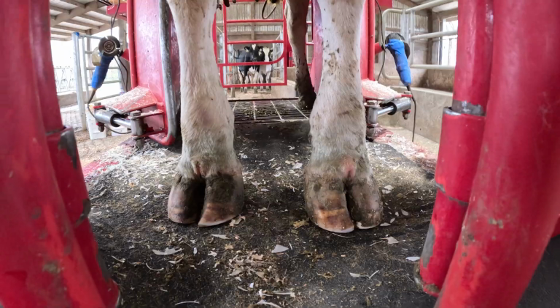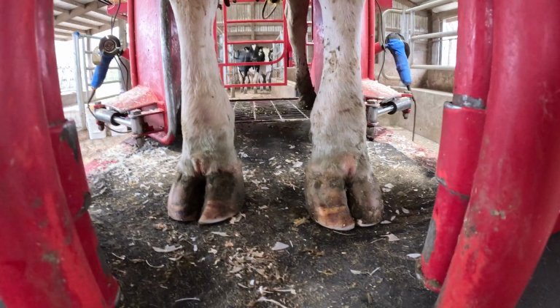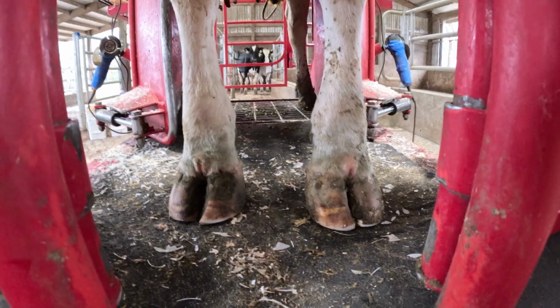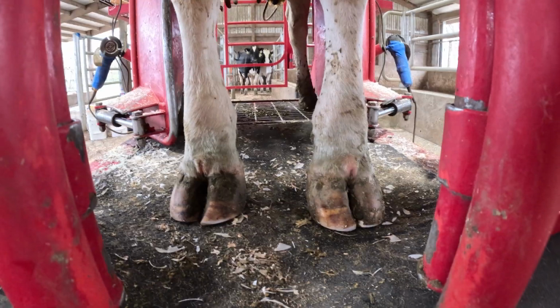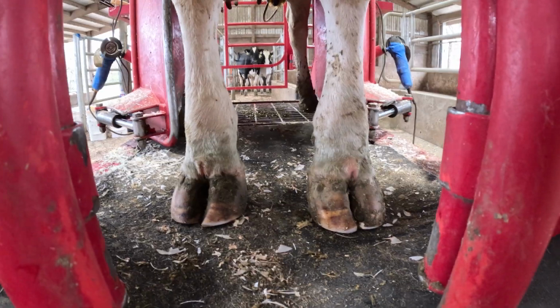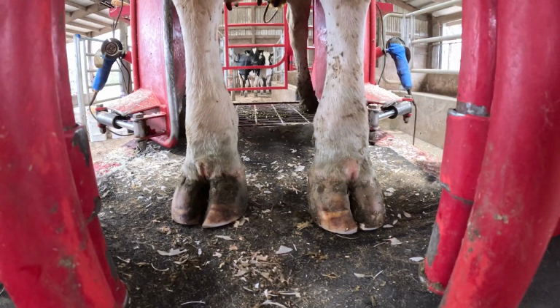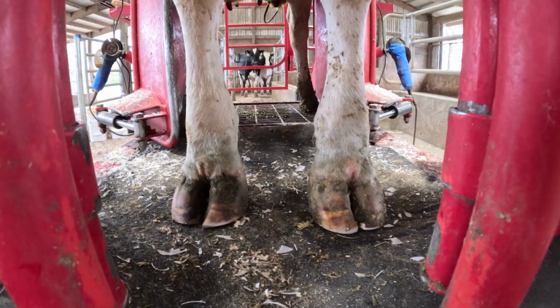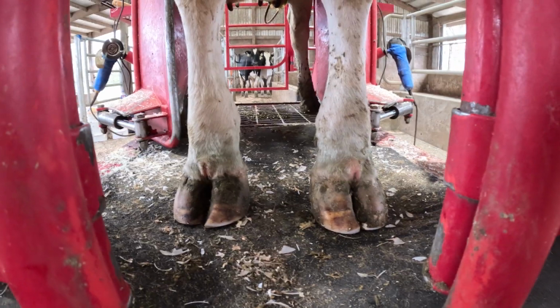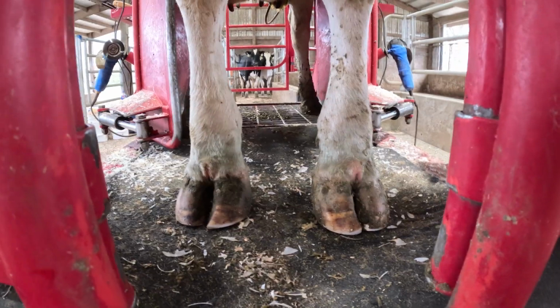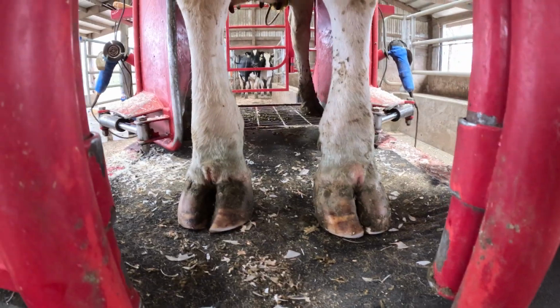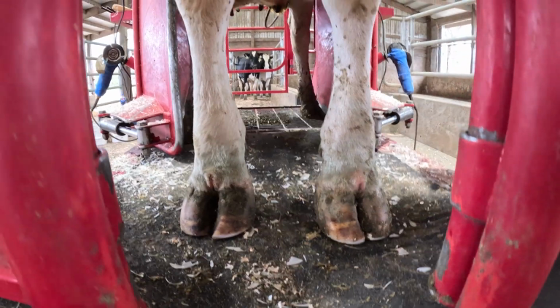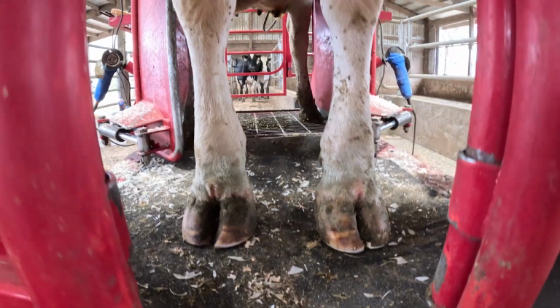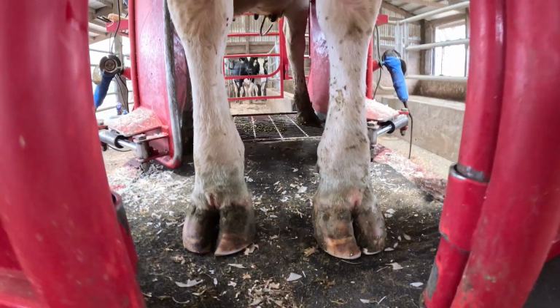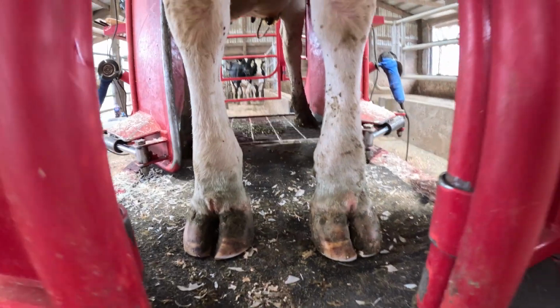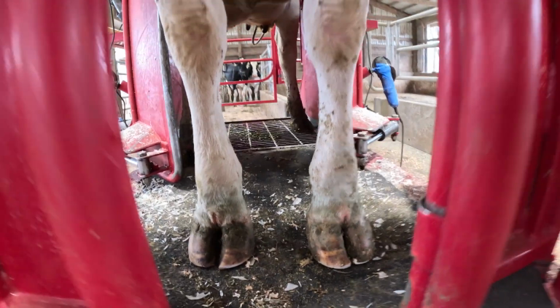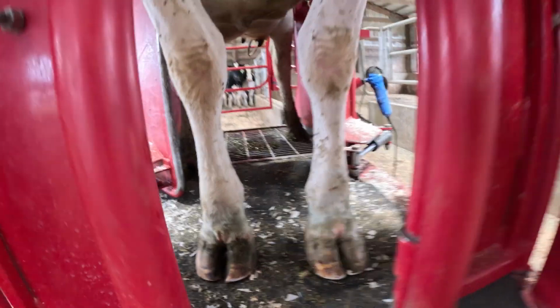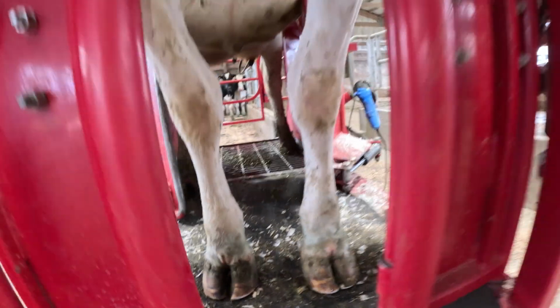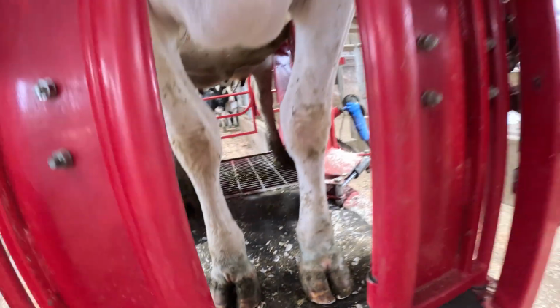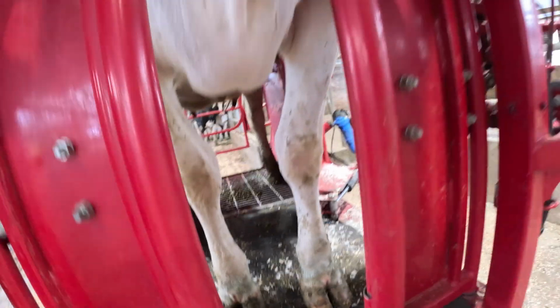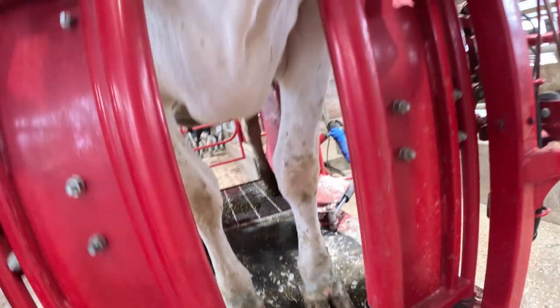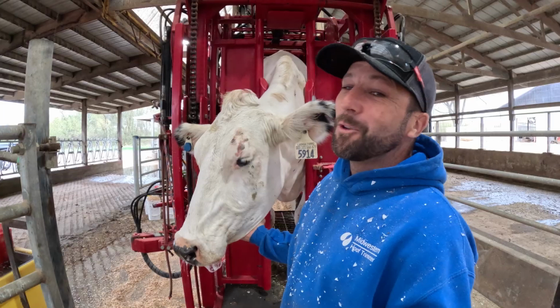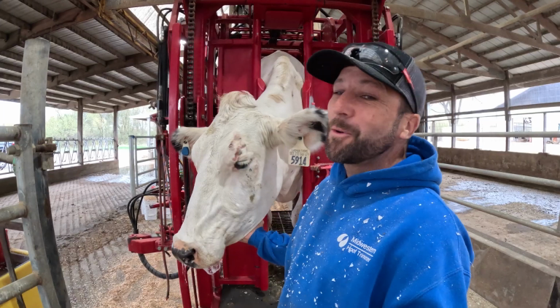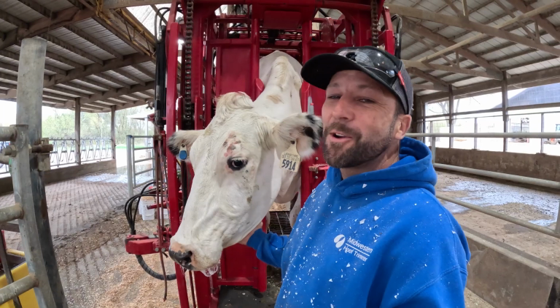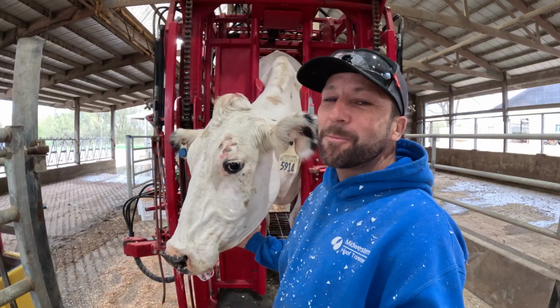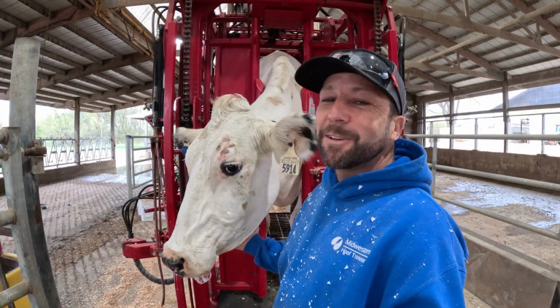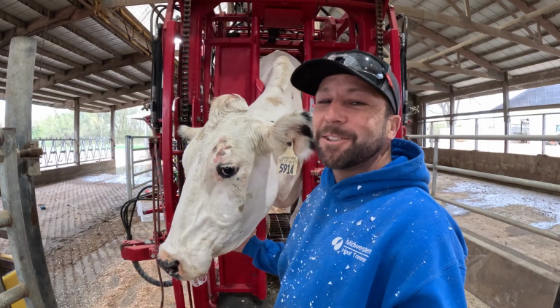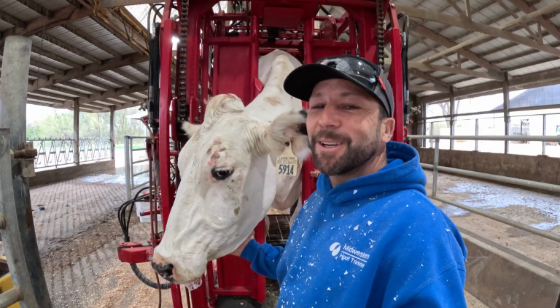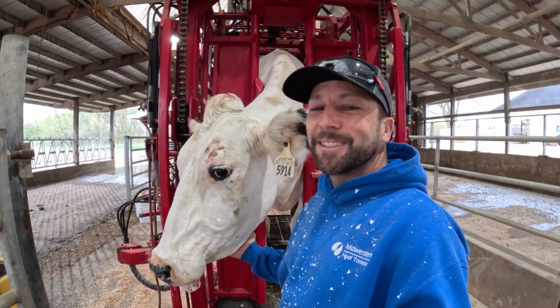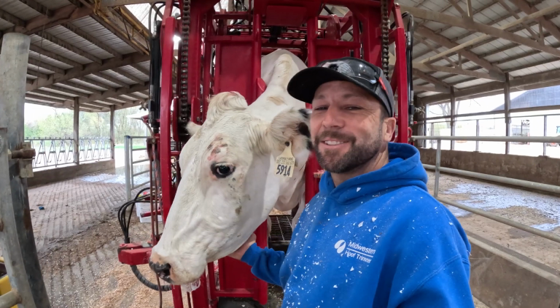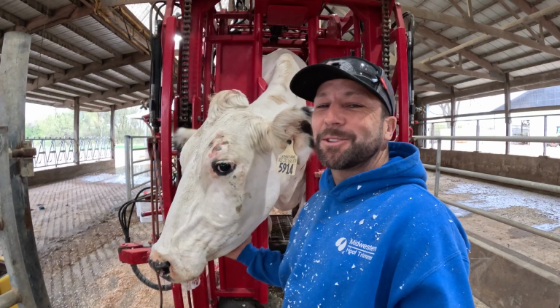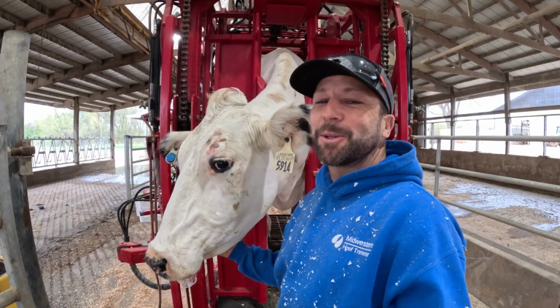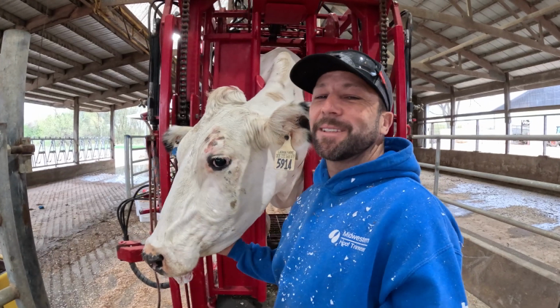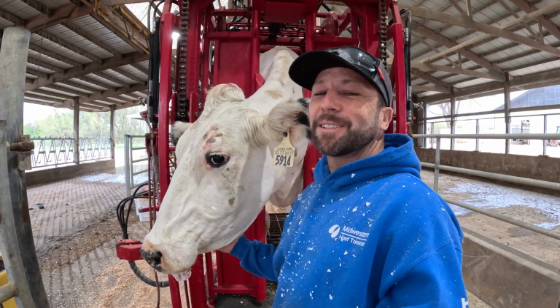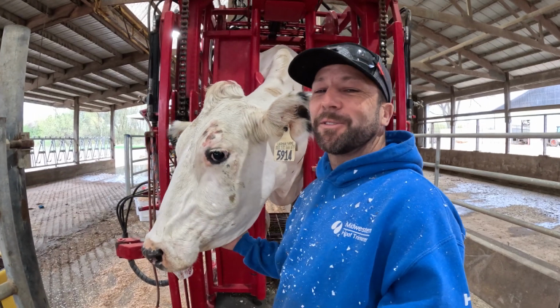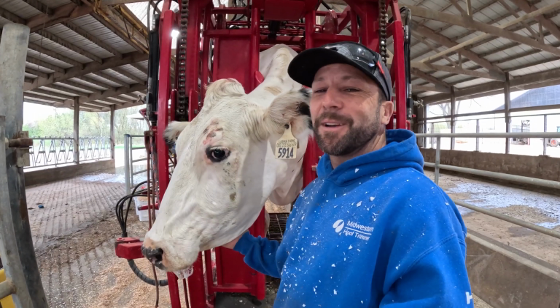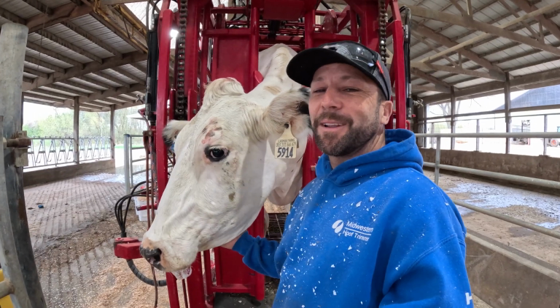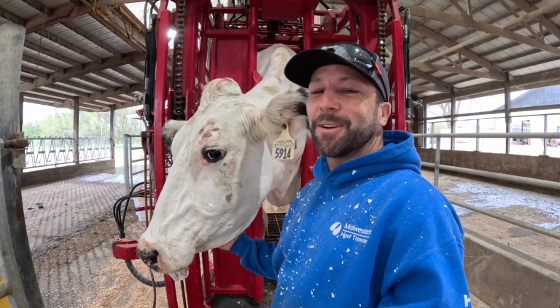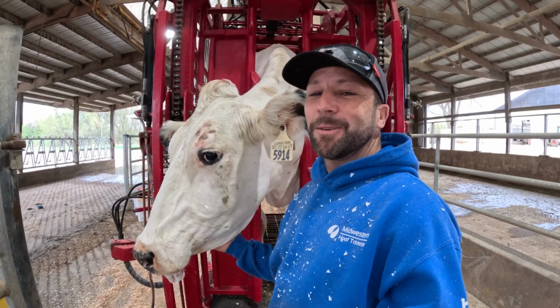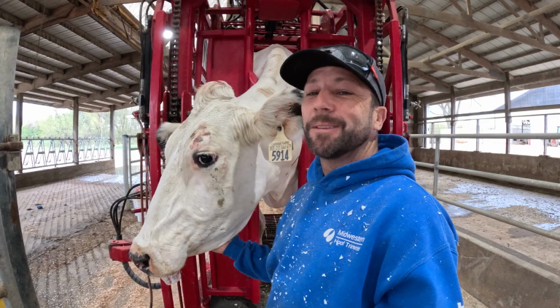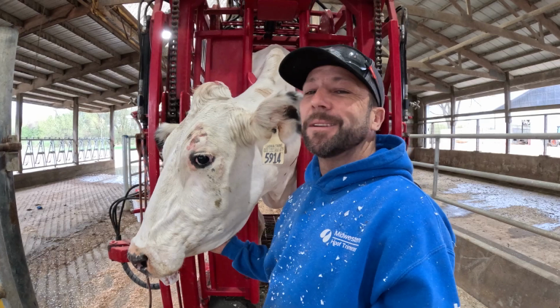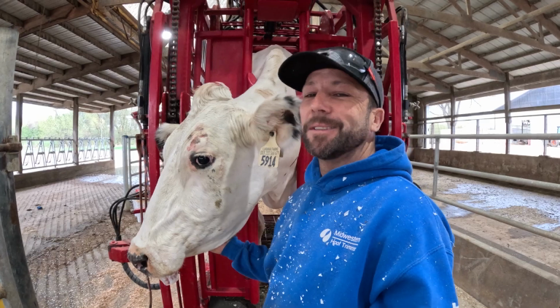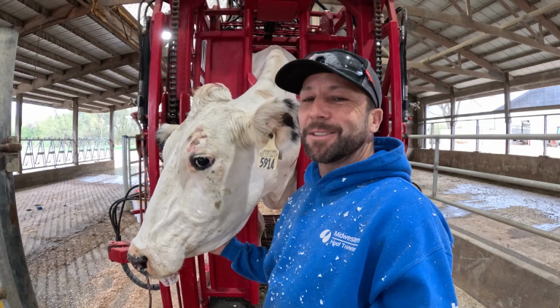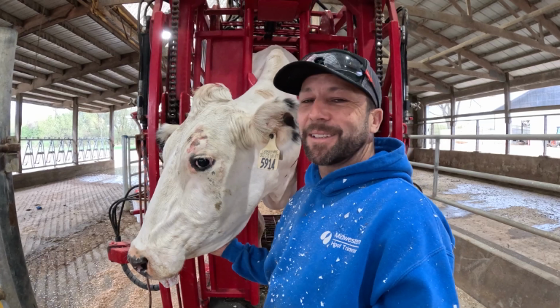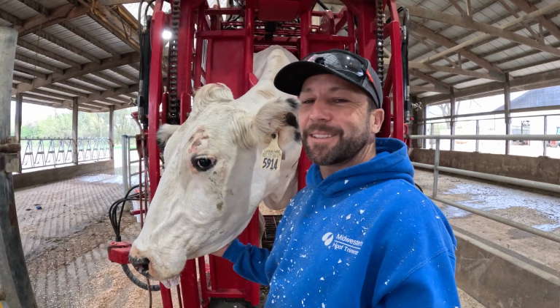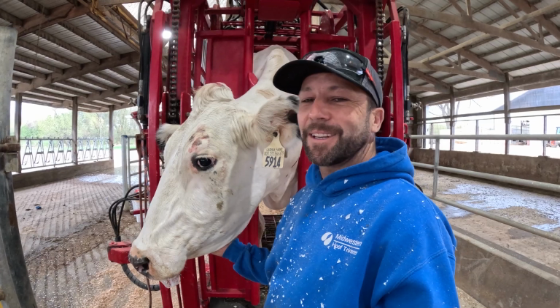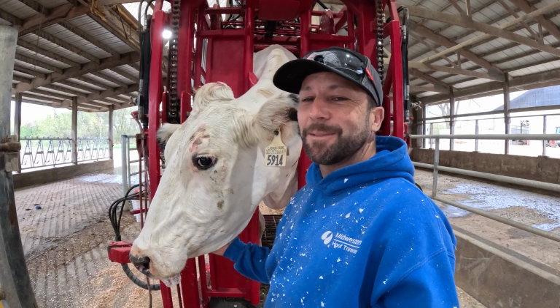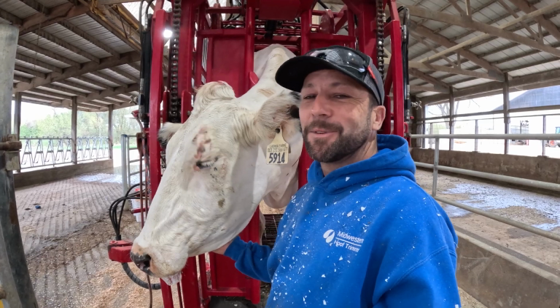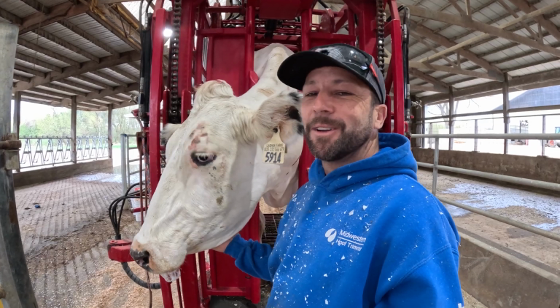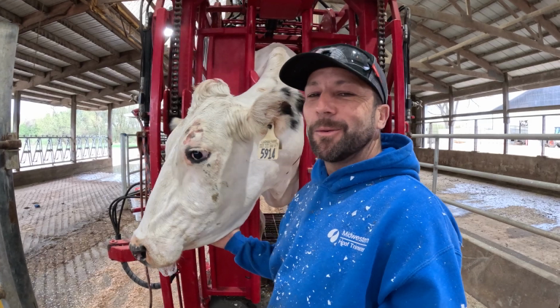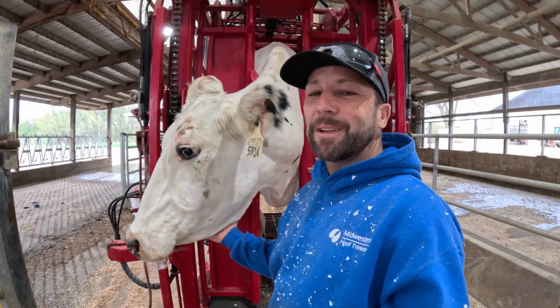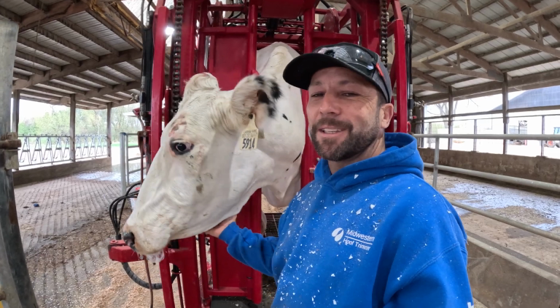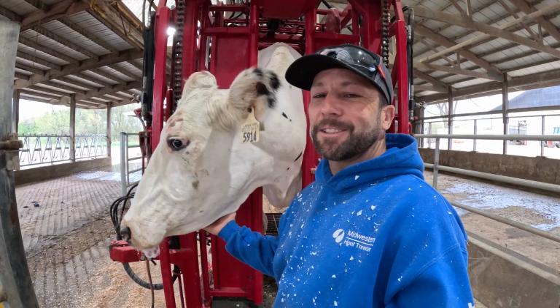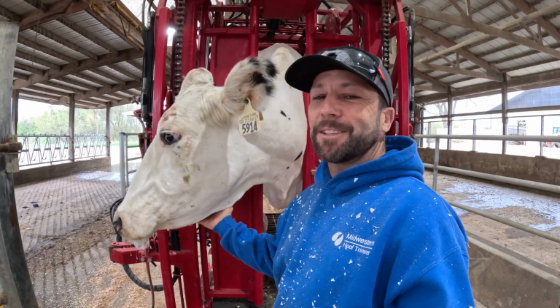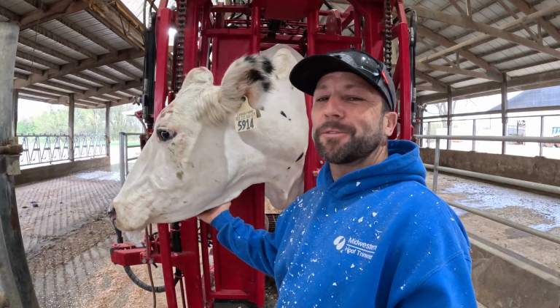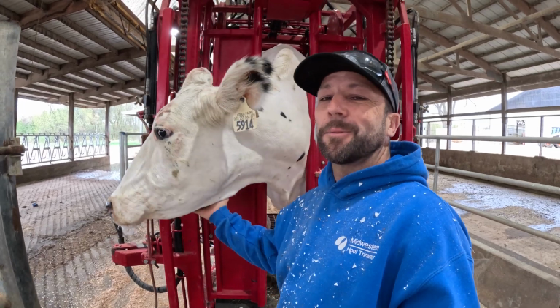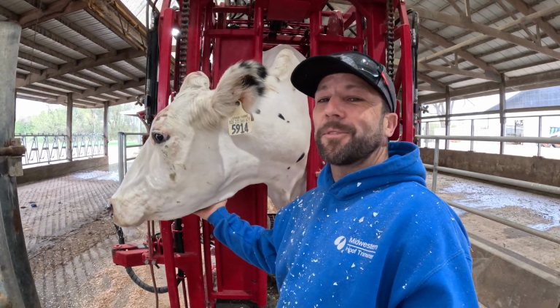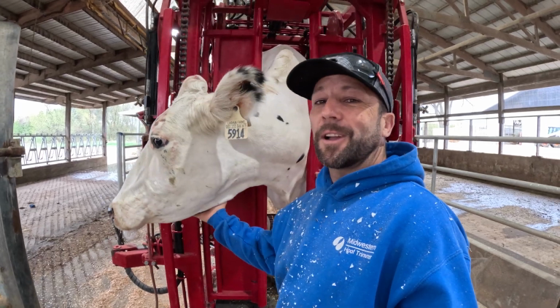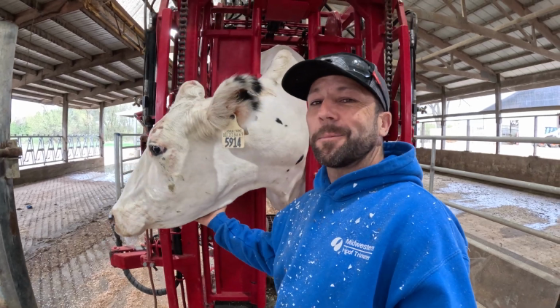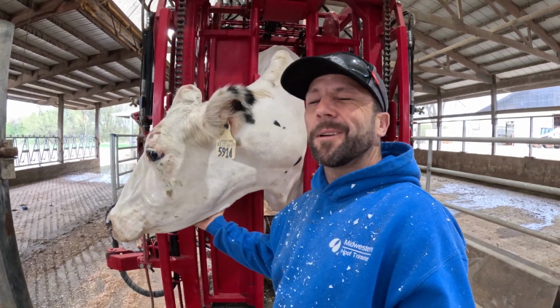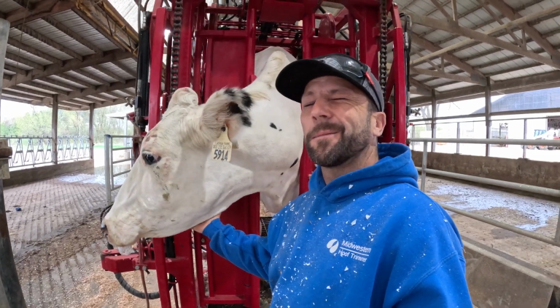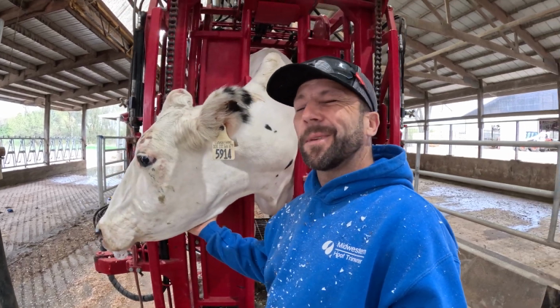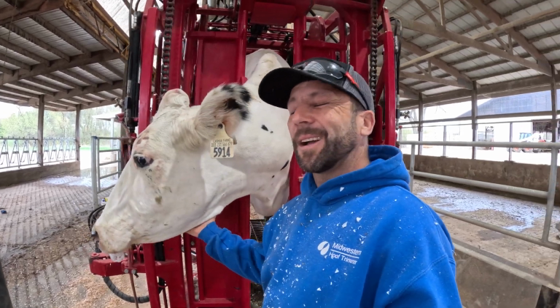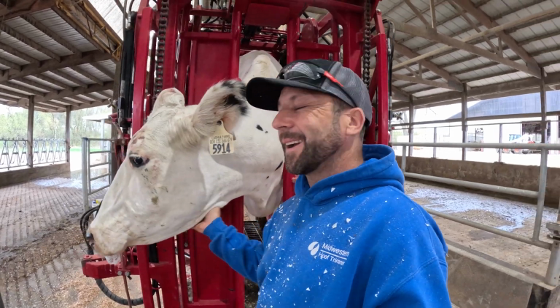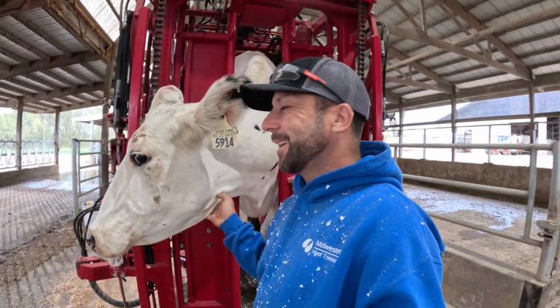Look at those toes. We hope that you guys enjoyed this video. Until next time, we'll catch you on the flip flop. Bye.